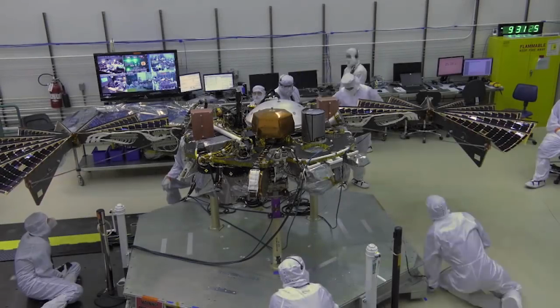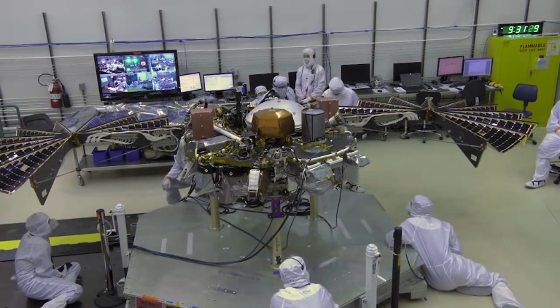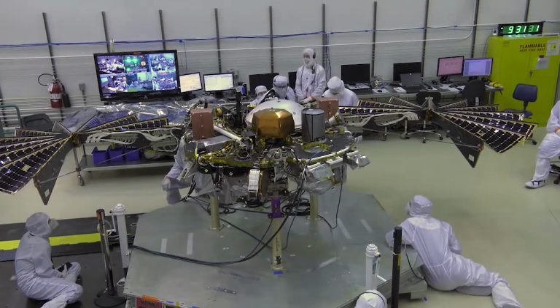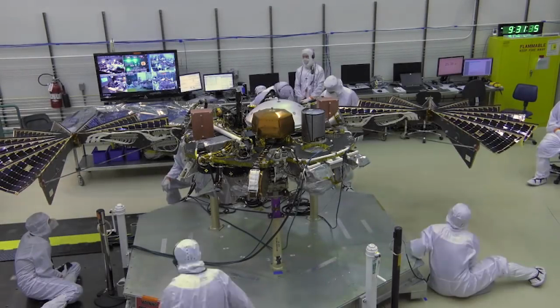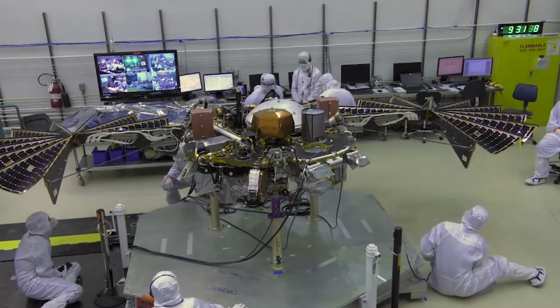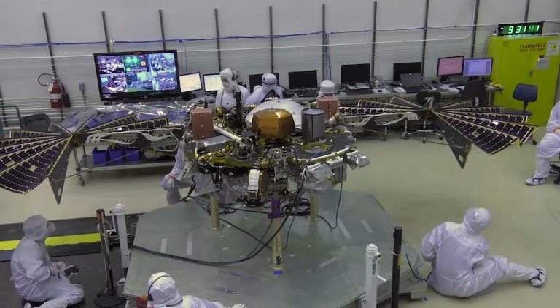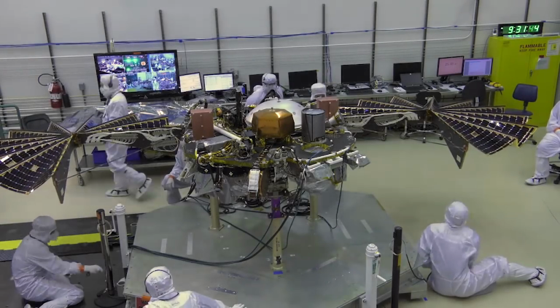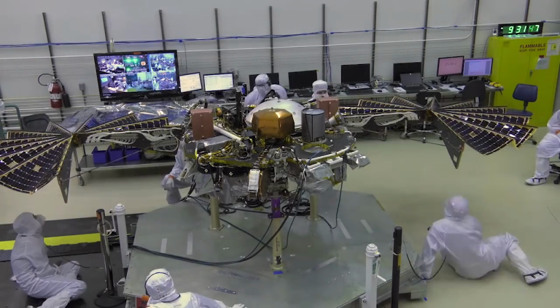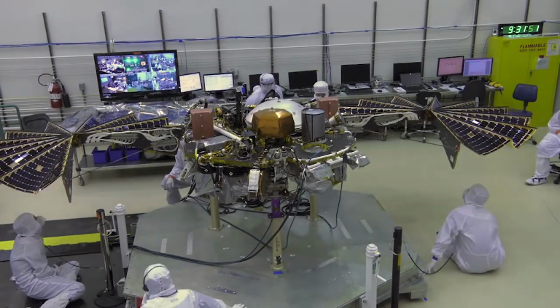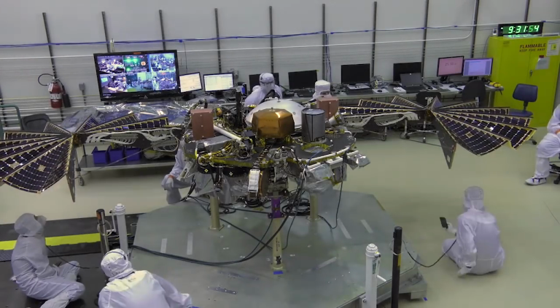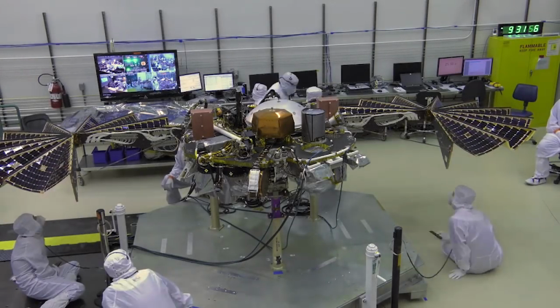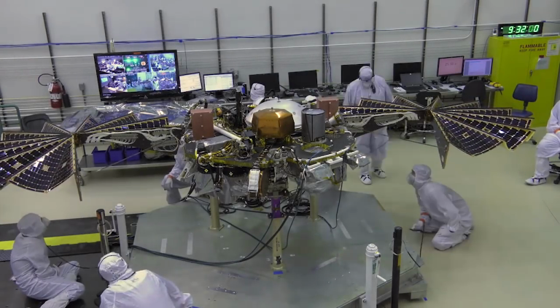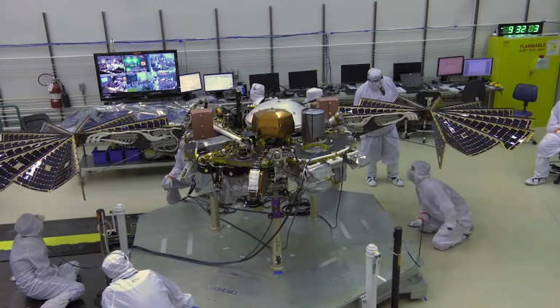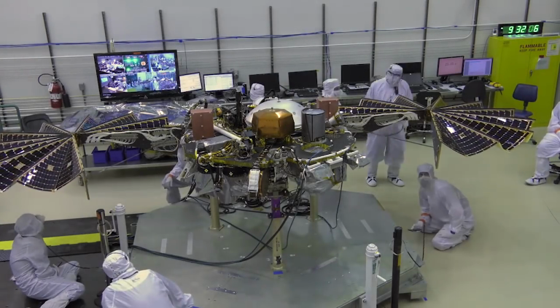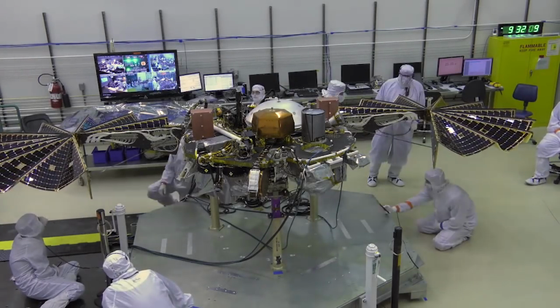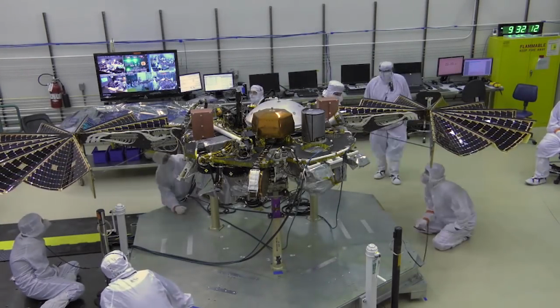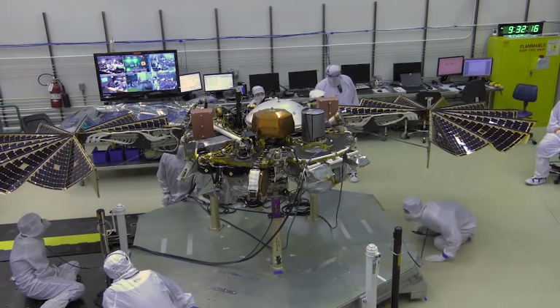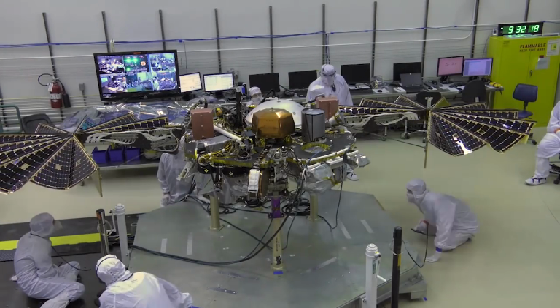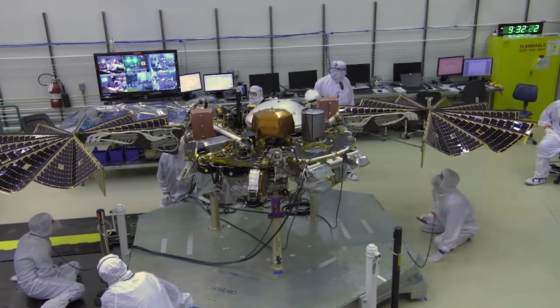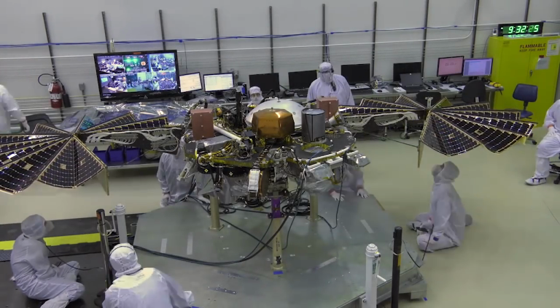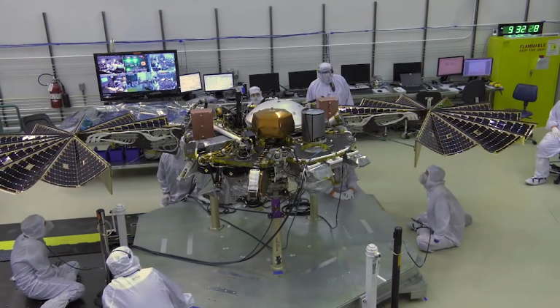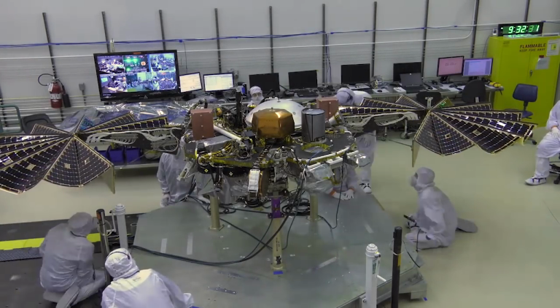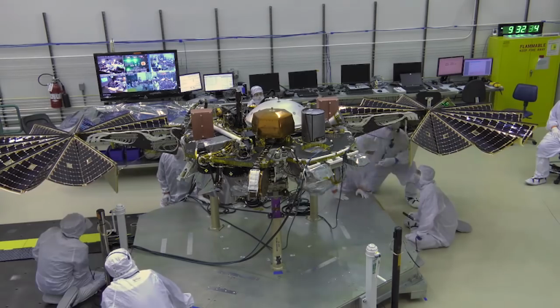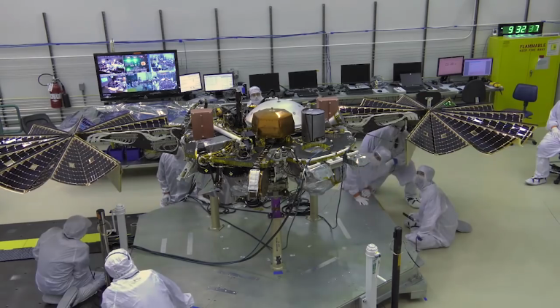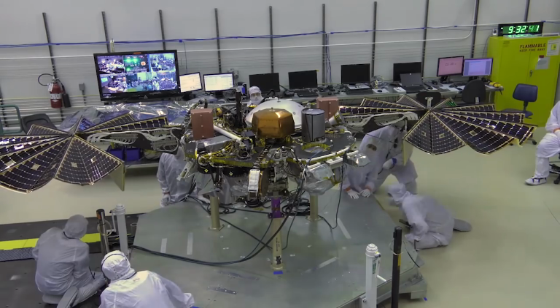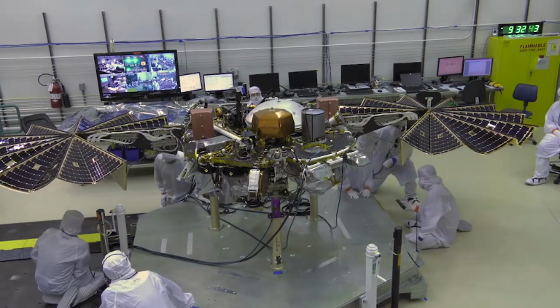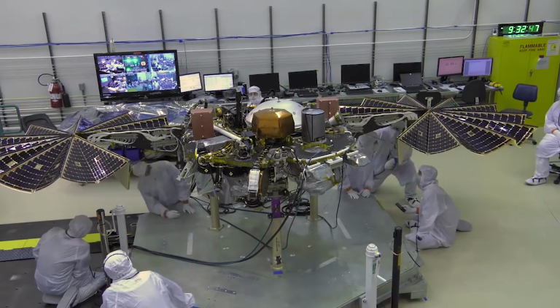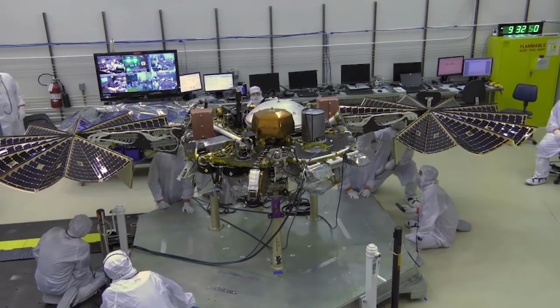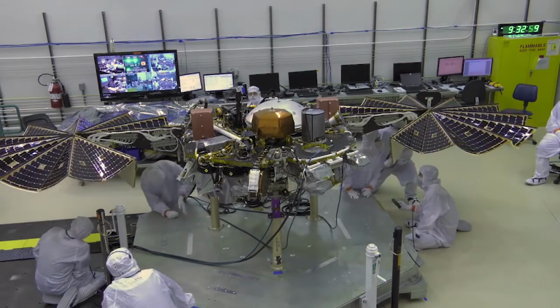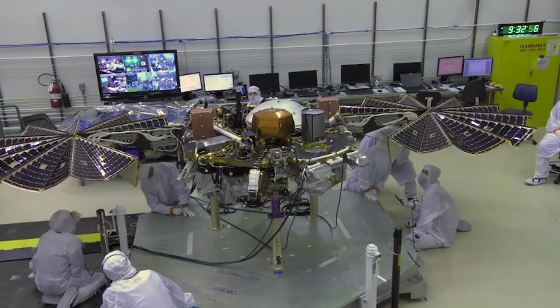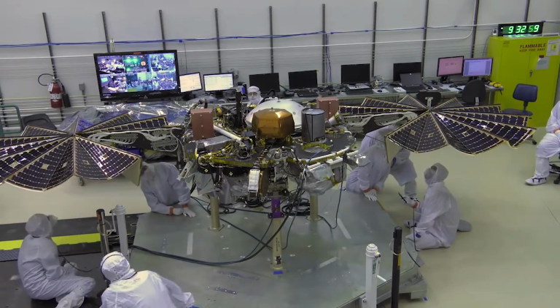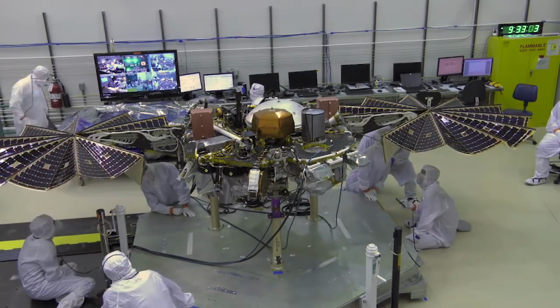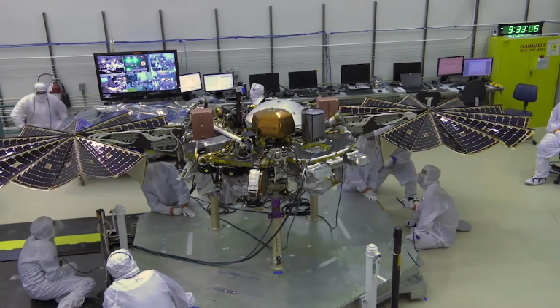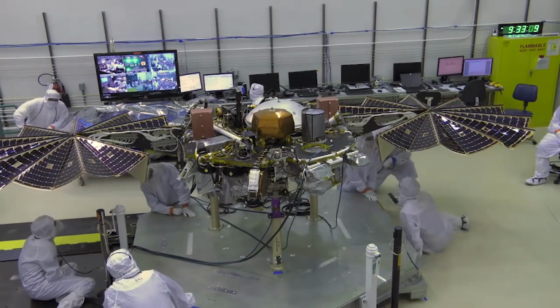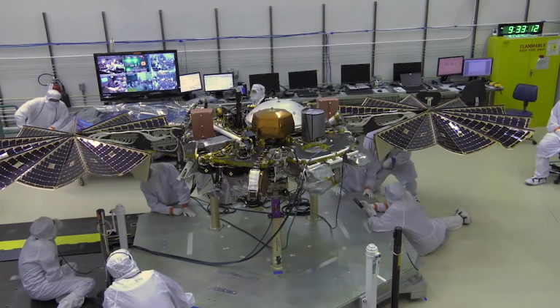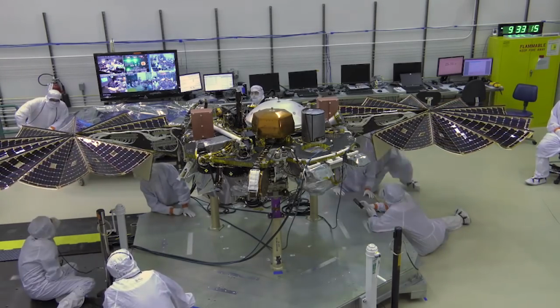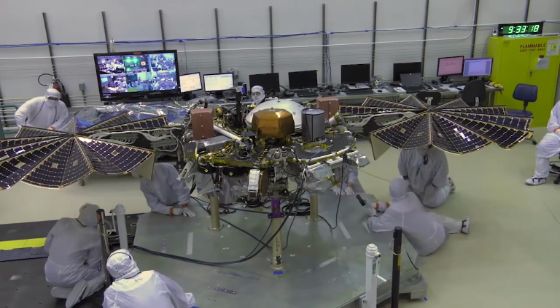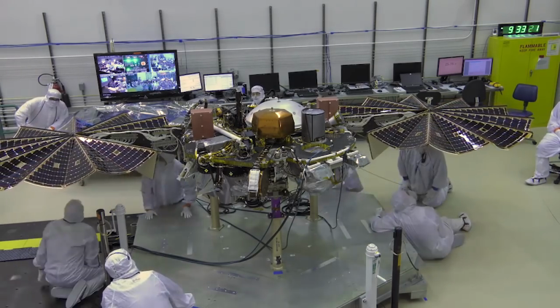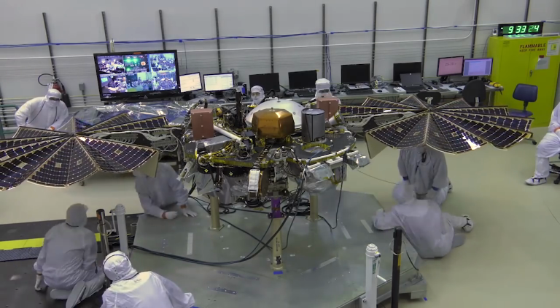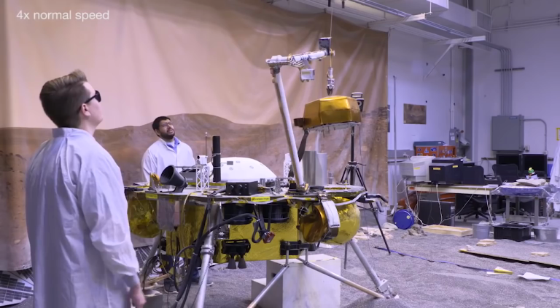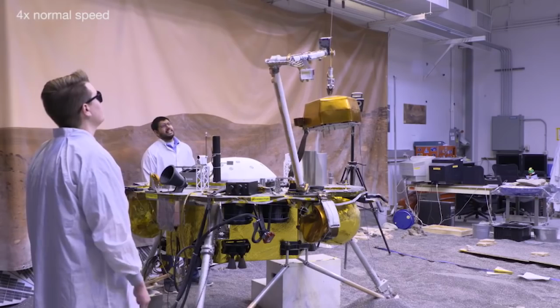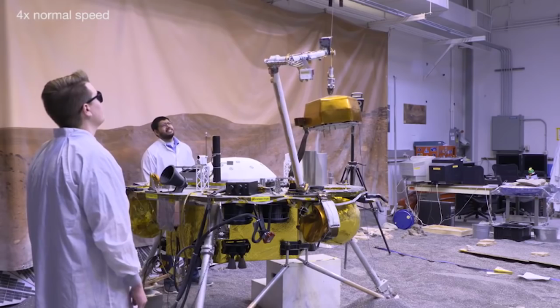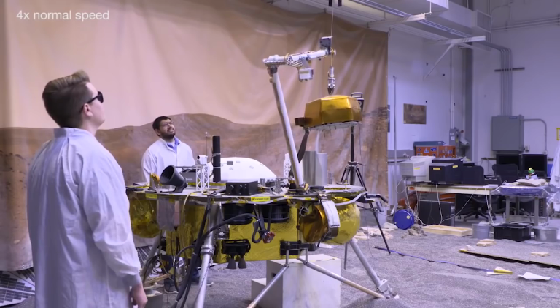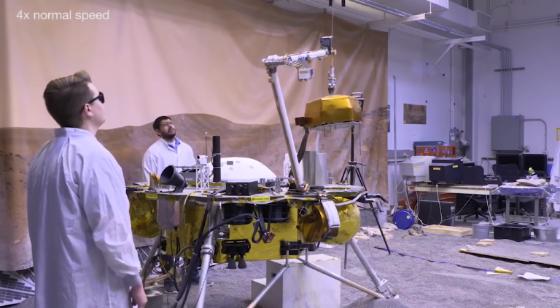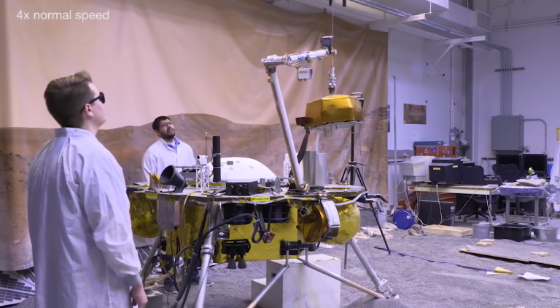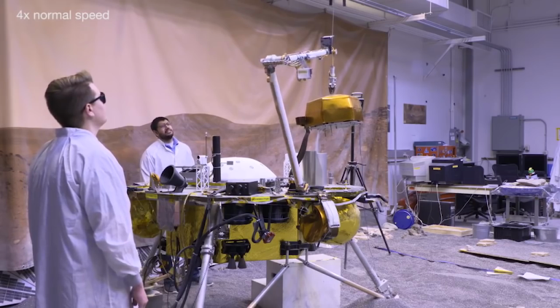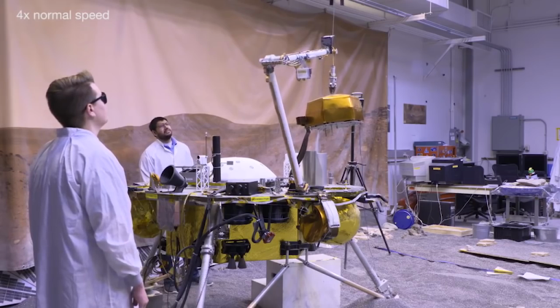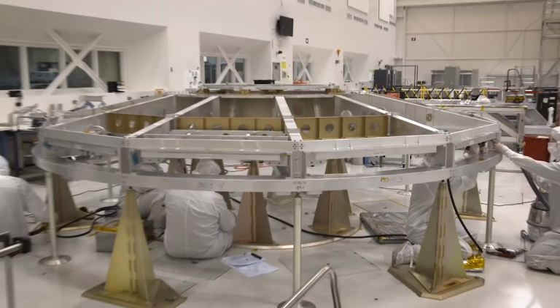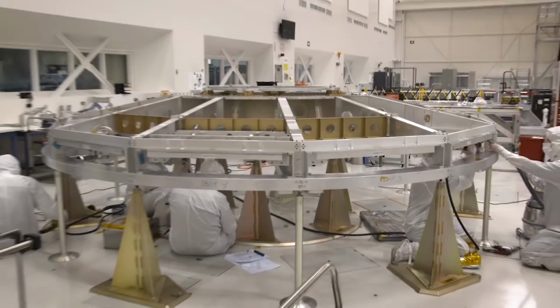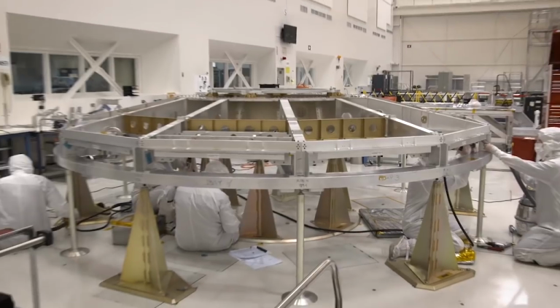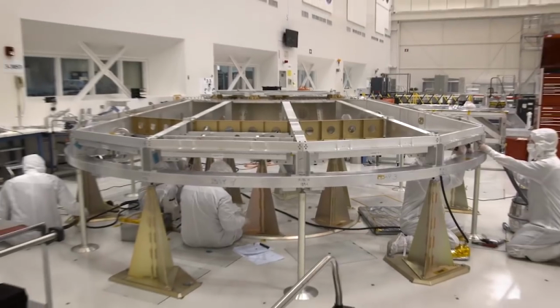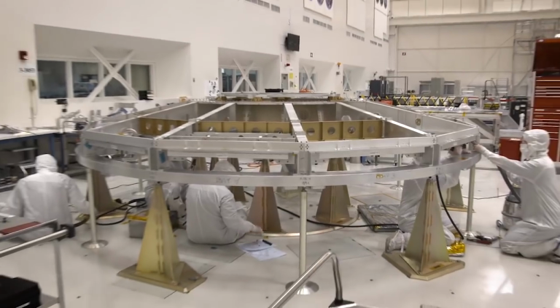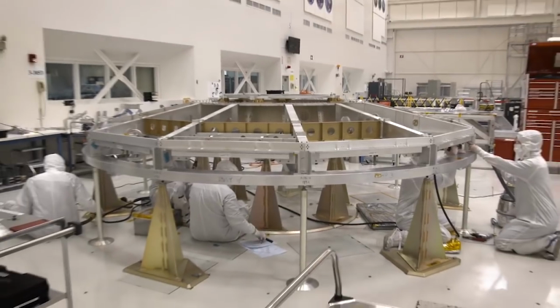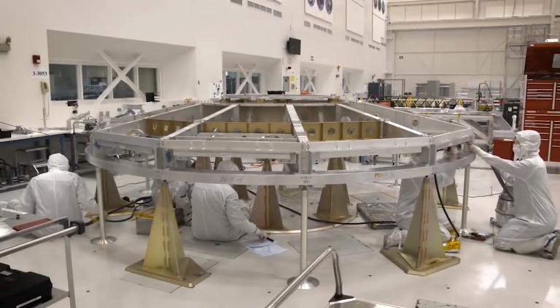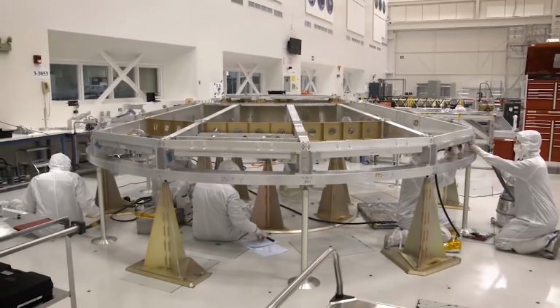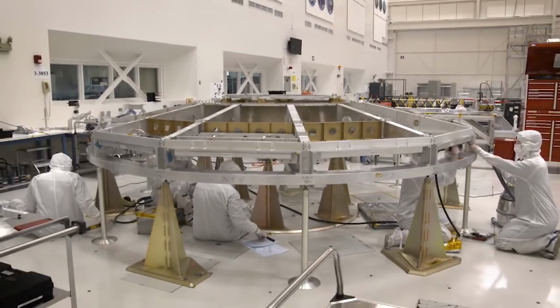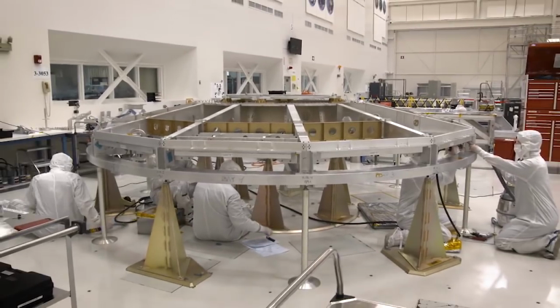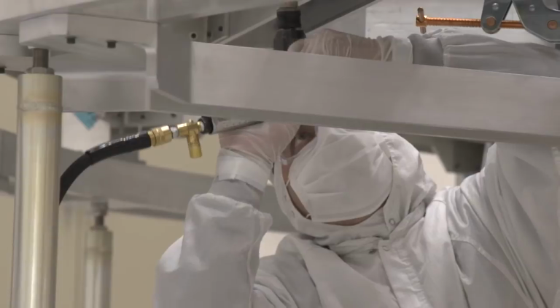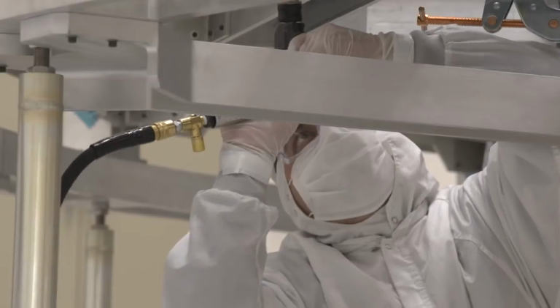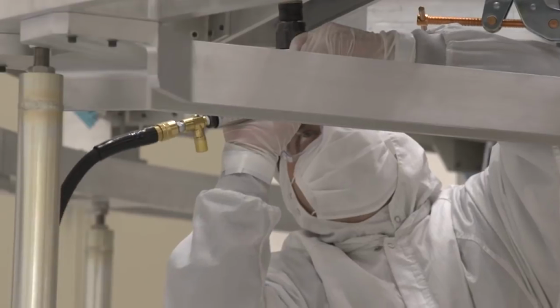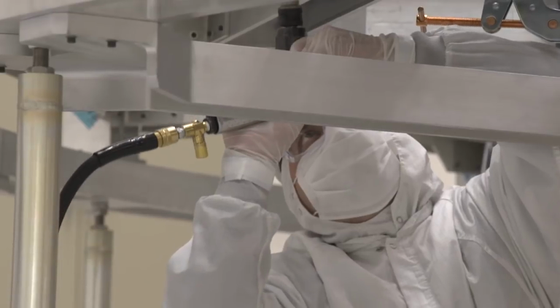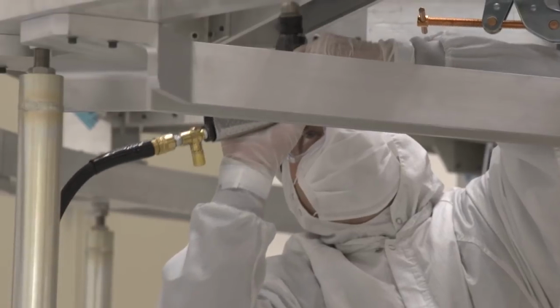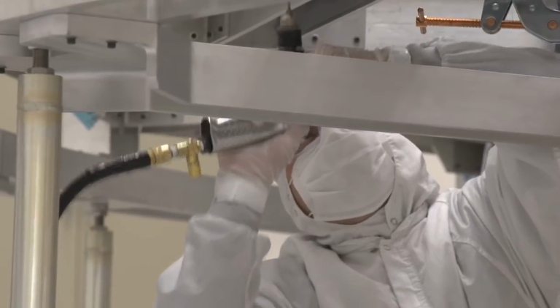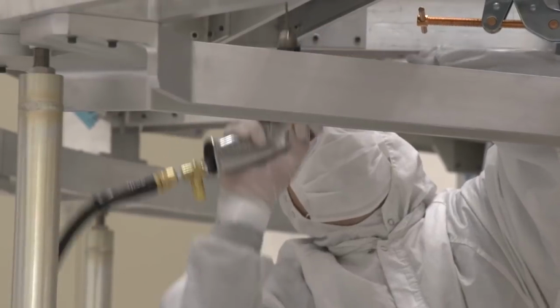All these entry, descent, and landing challenges must first be worked out by the engineers and scientists back at the lab.